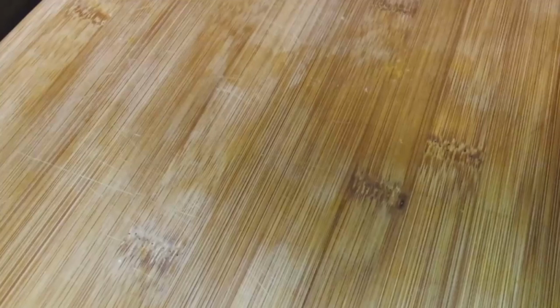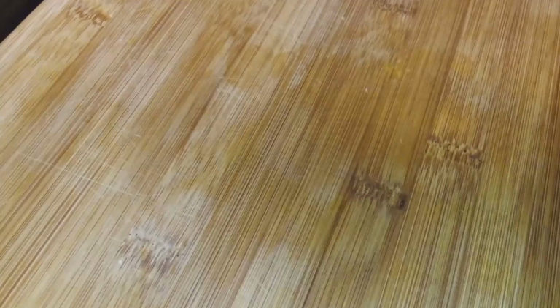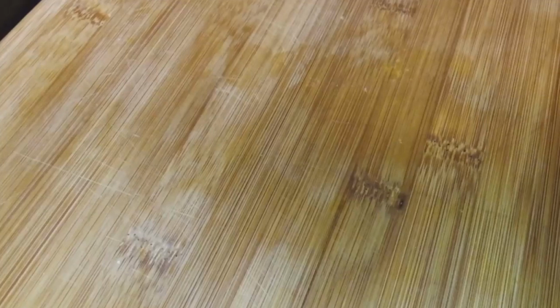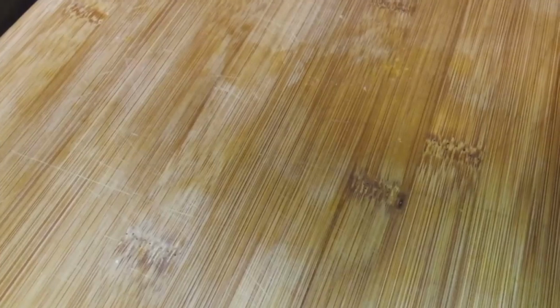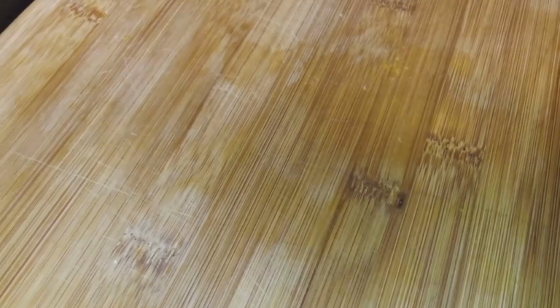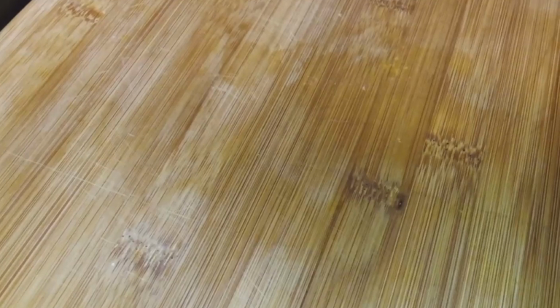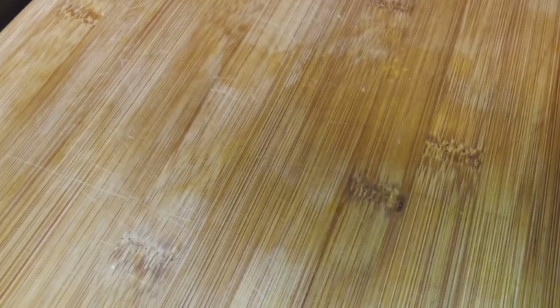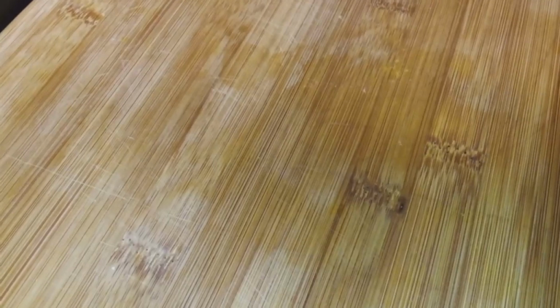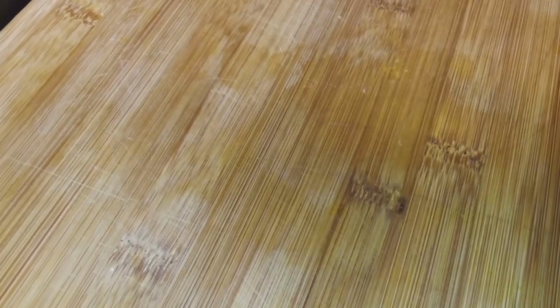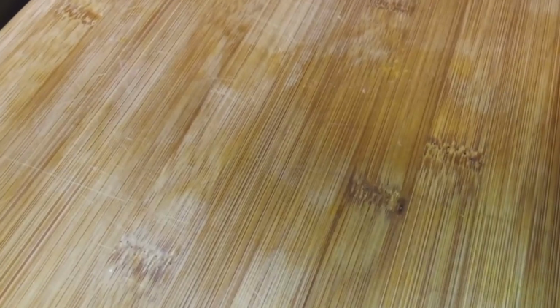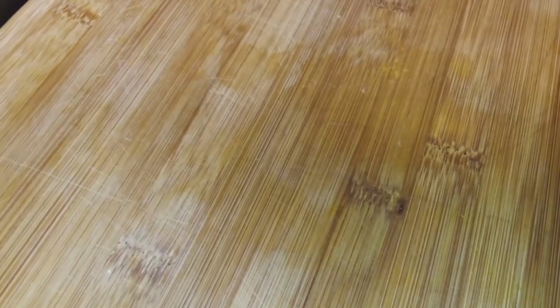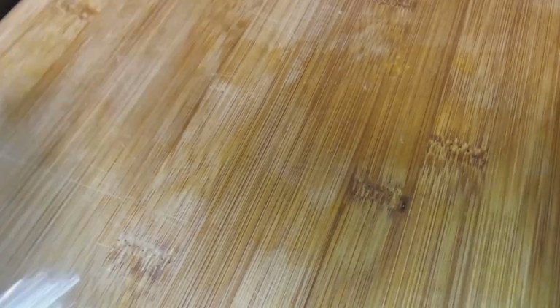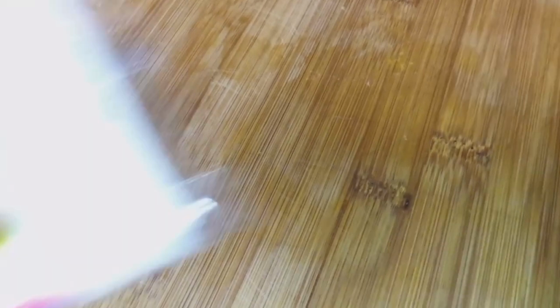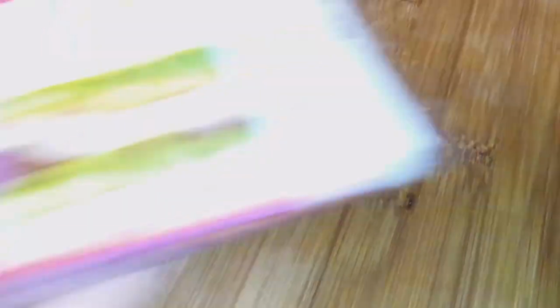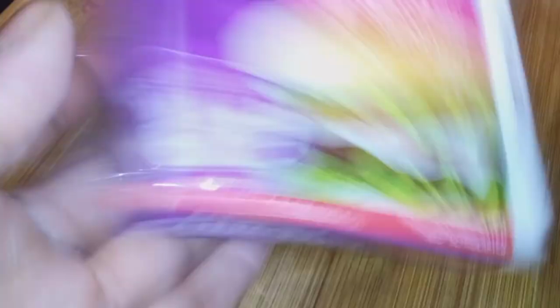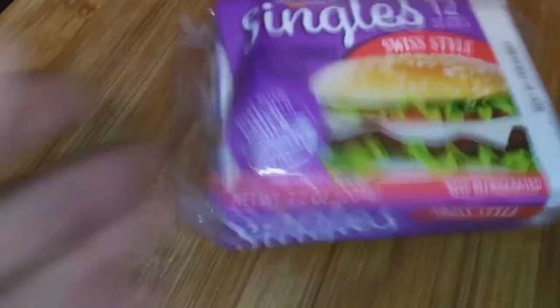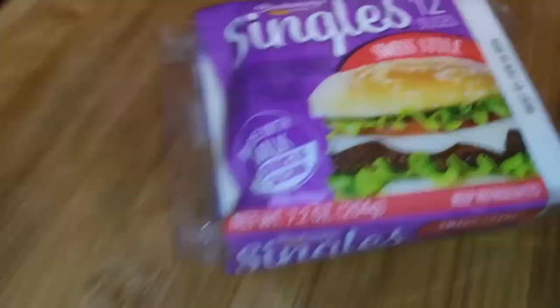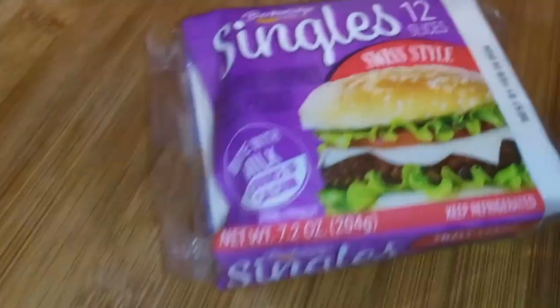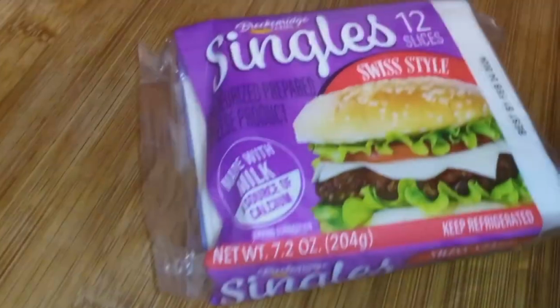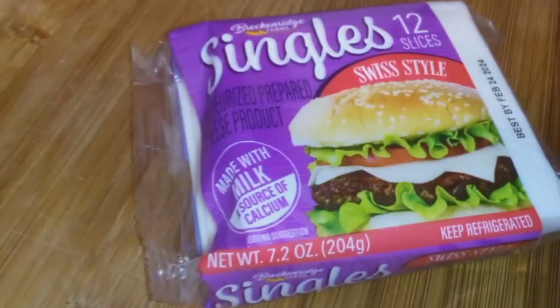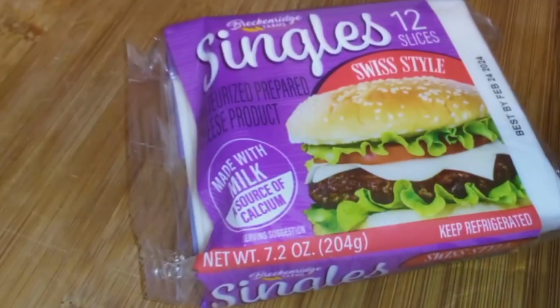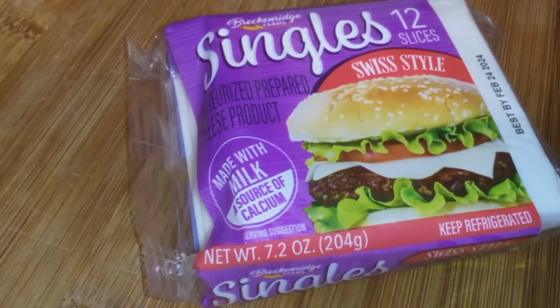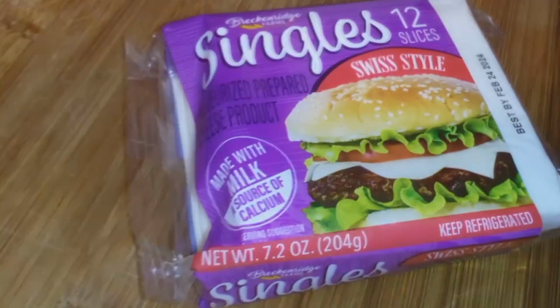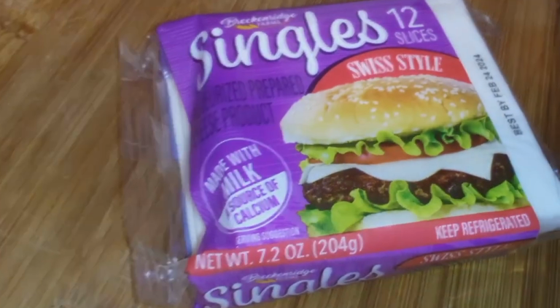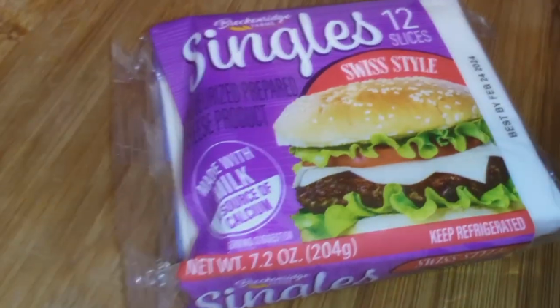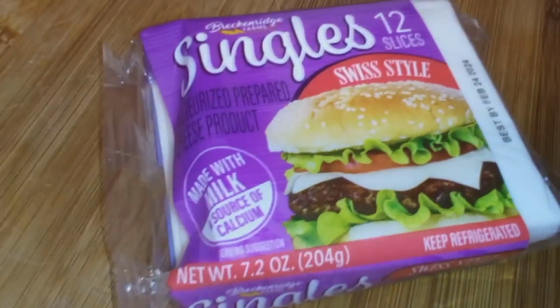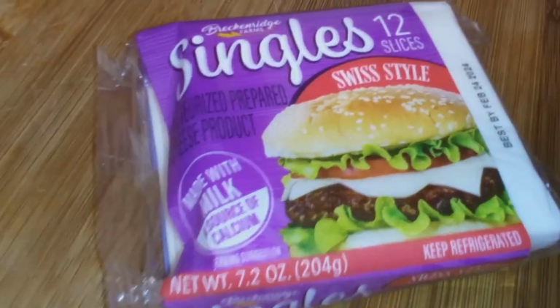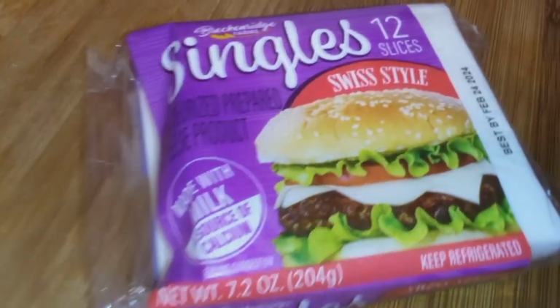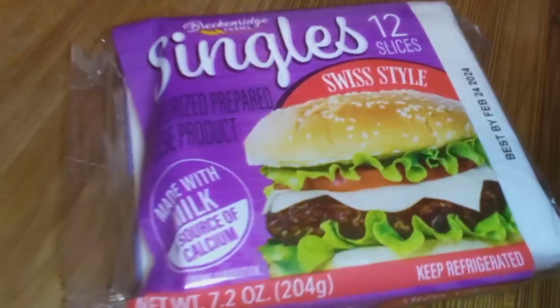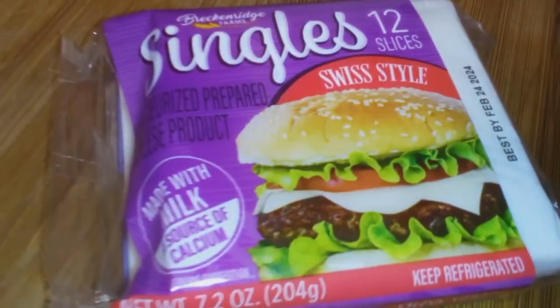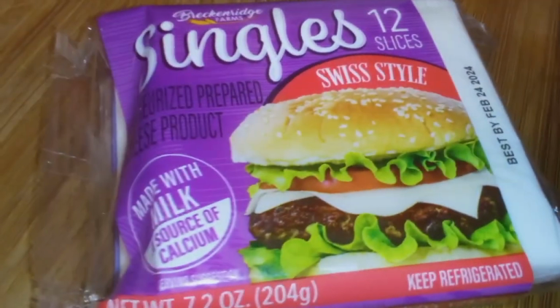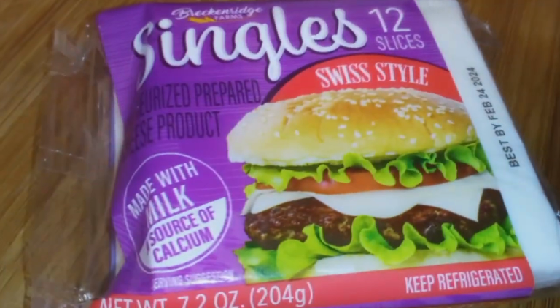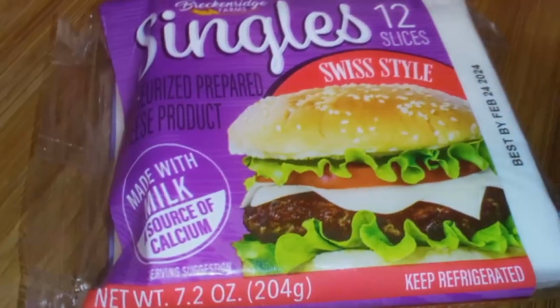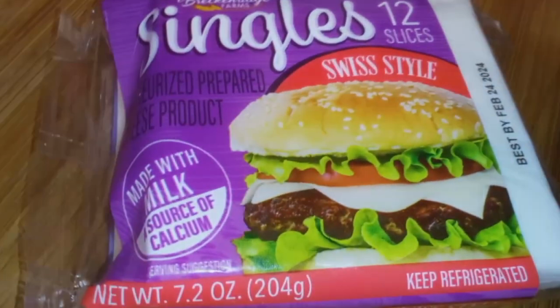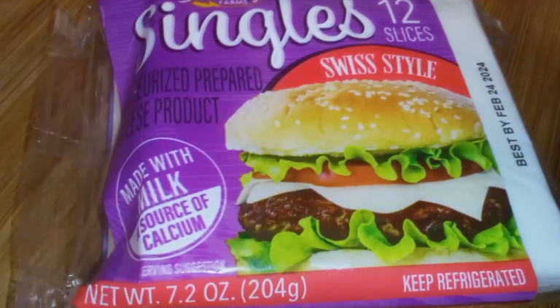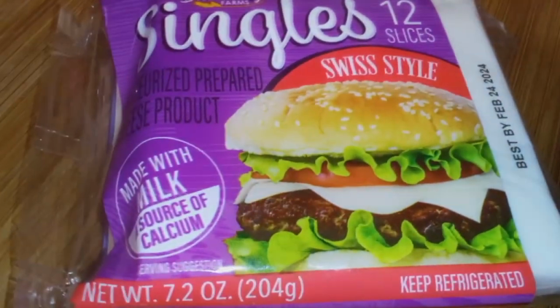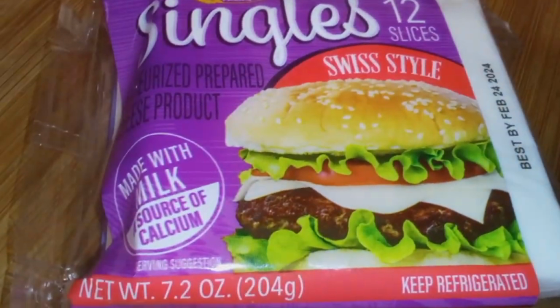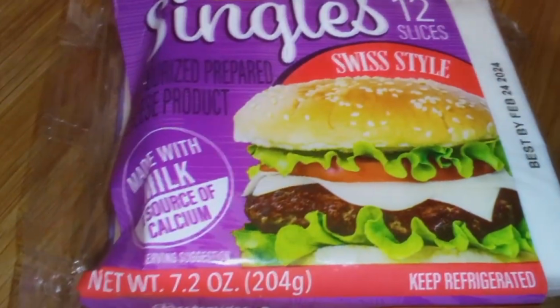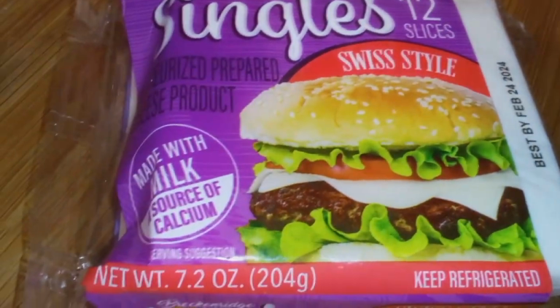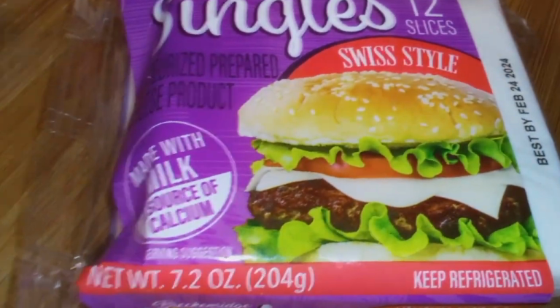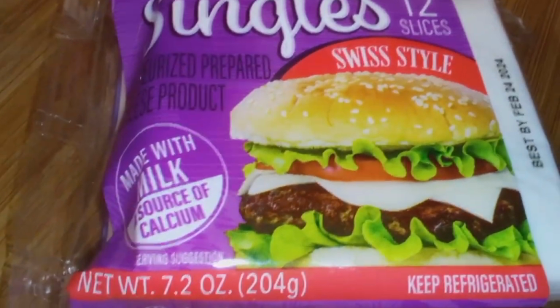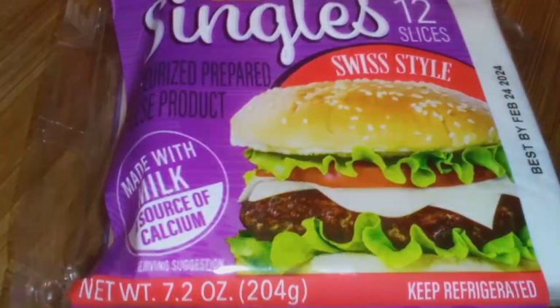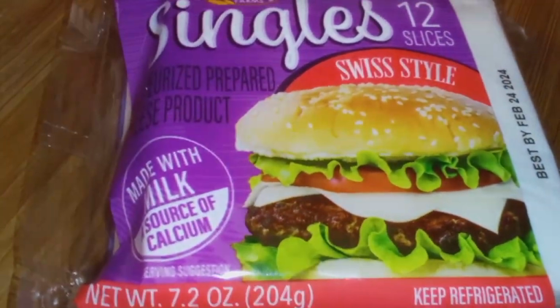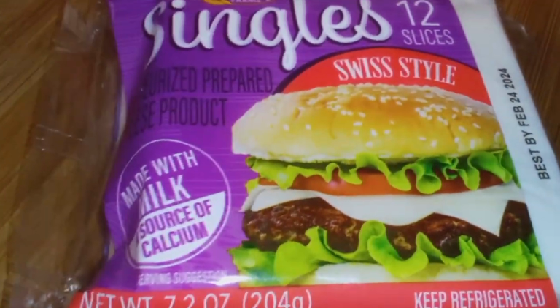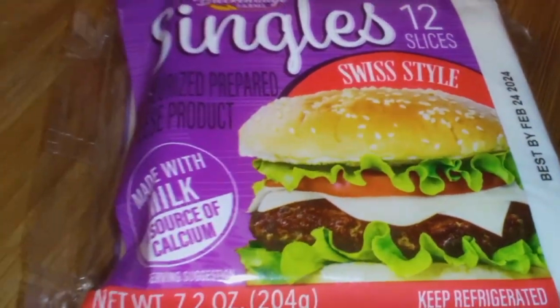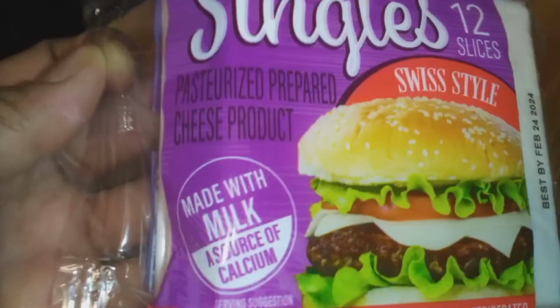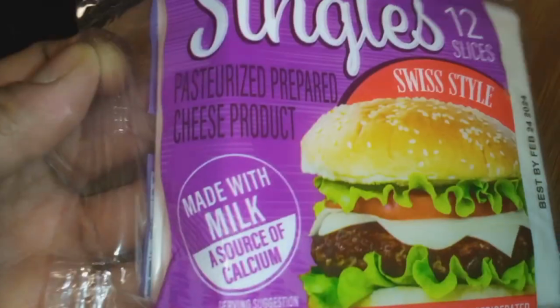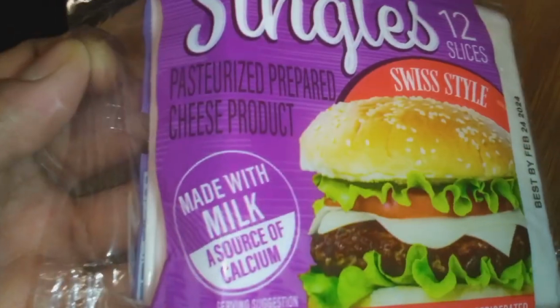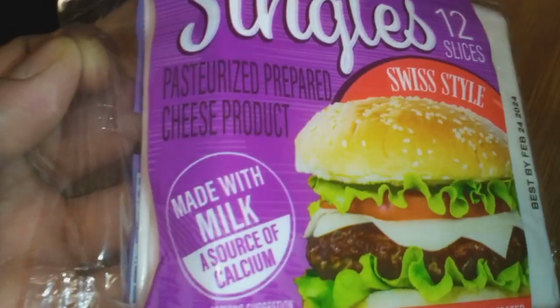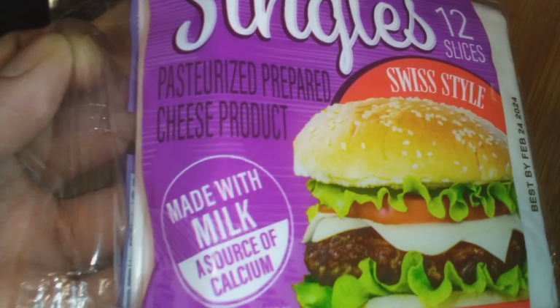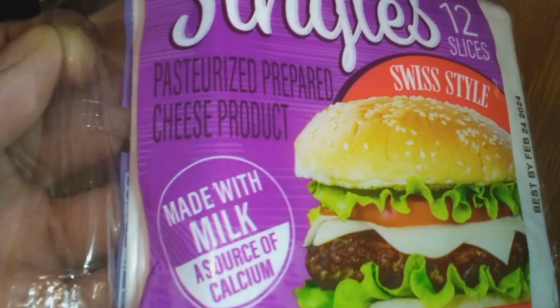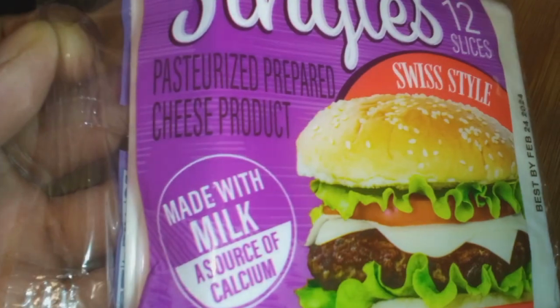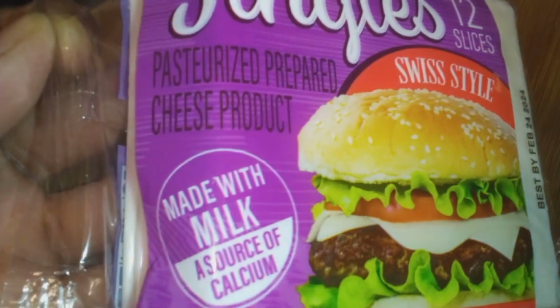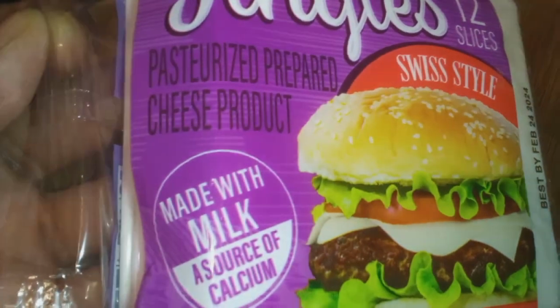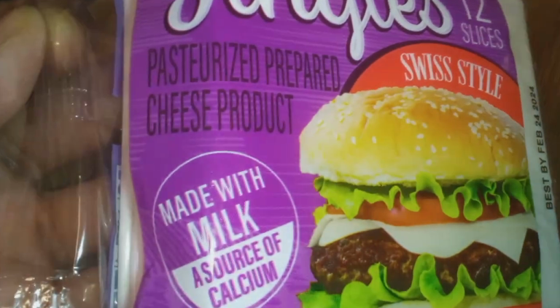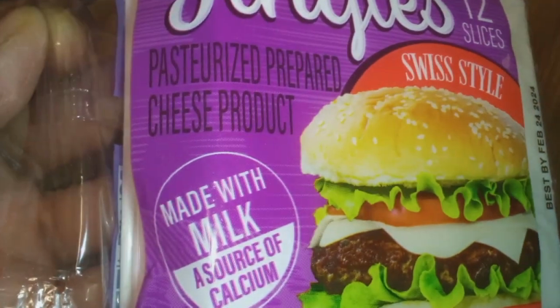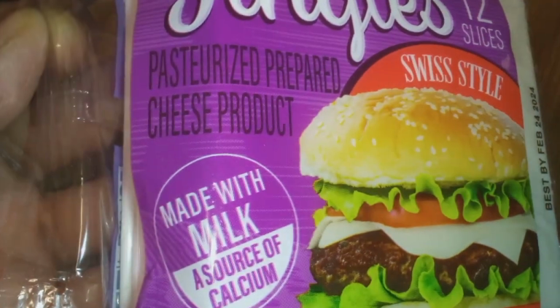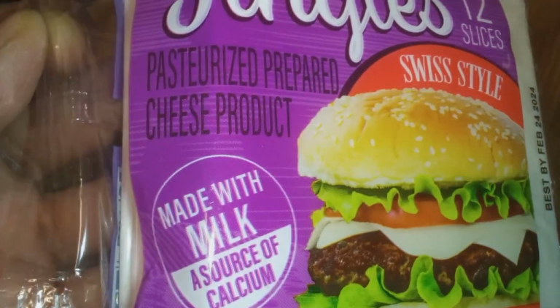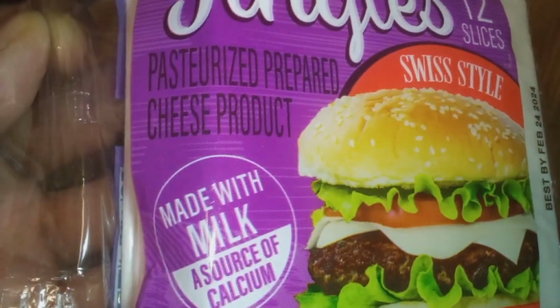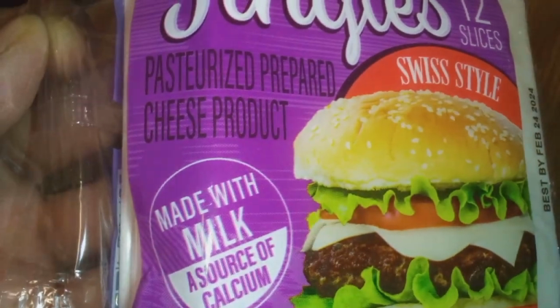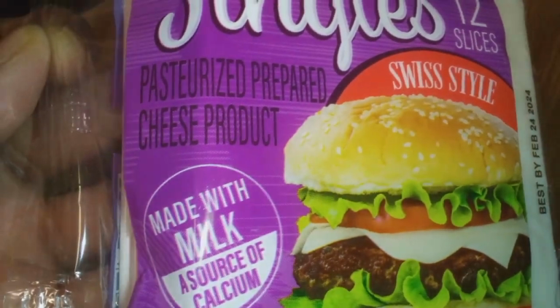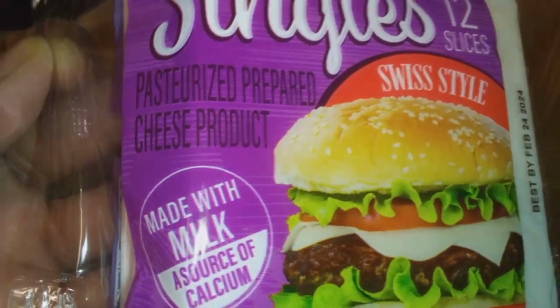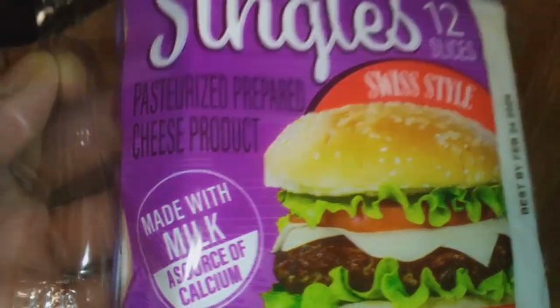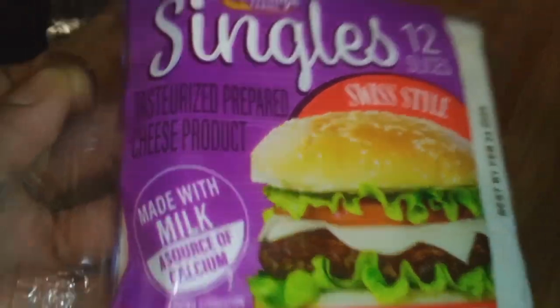Alright y'all, I thought this would be fun to see if cheese from the Dollar Tree melts.